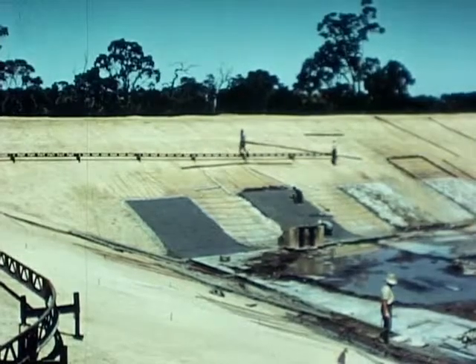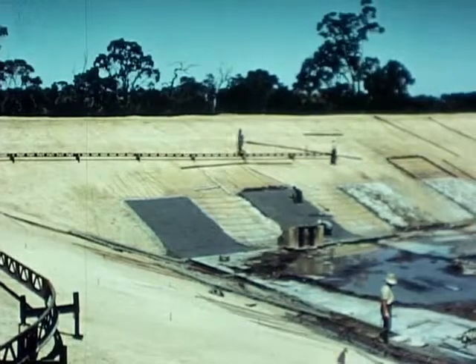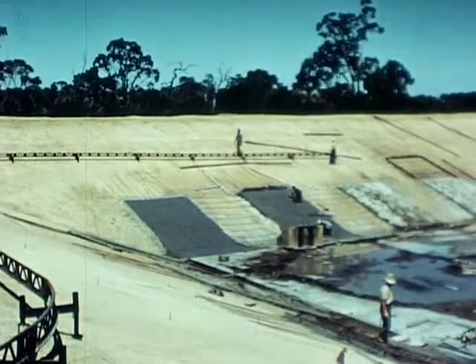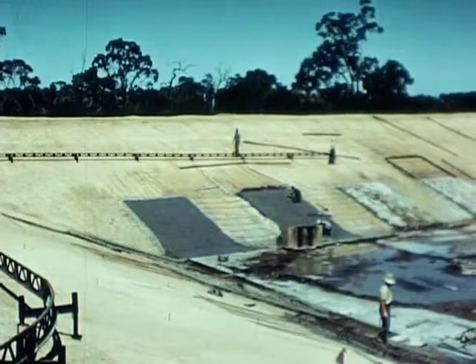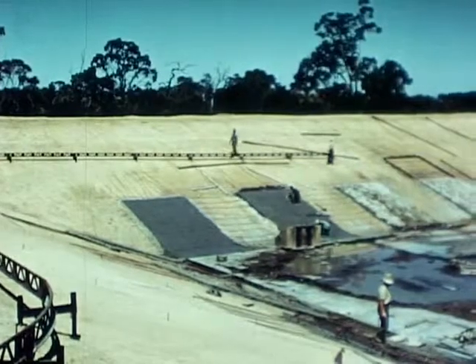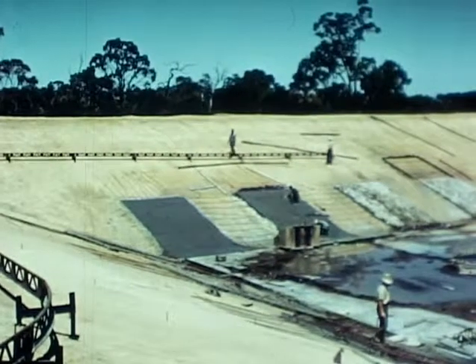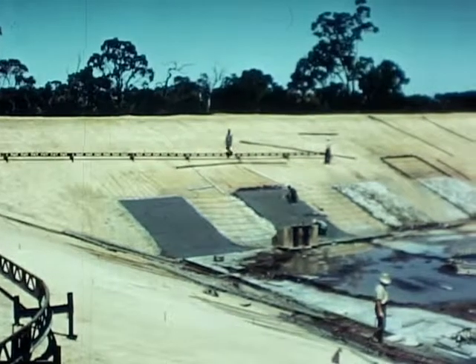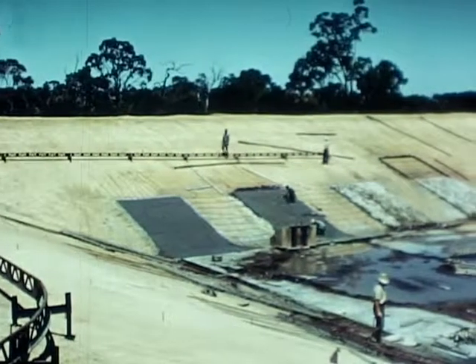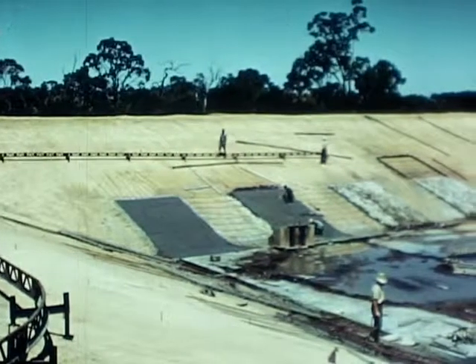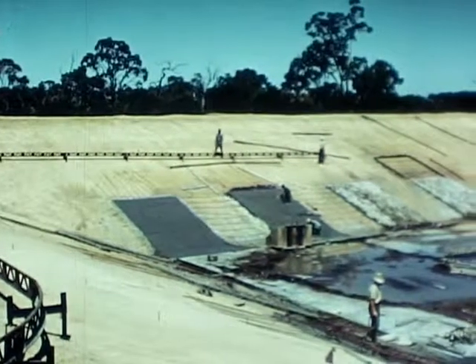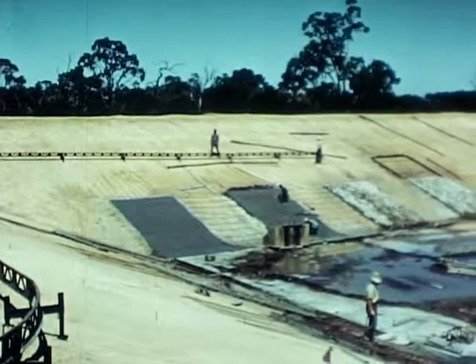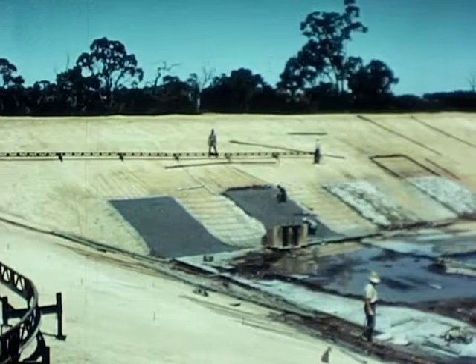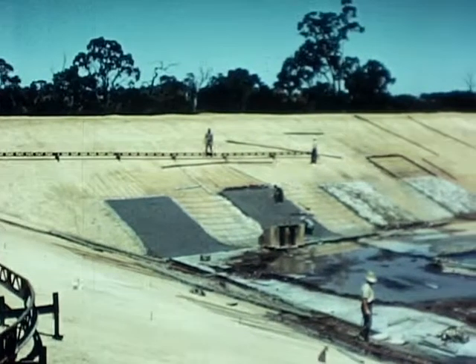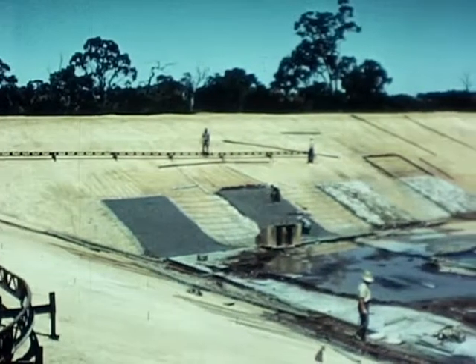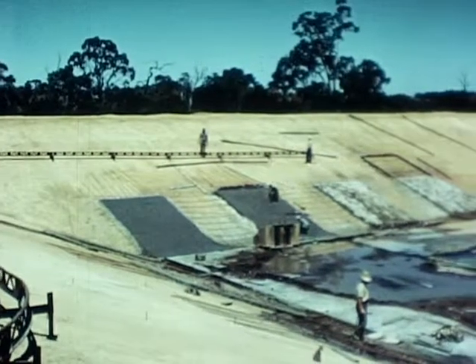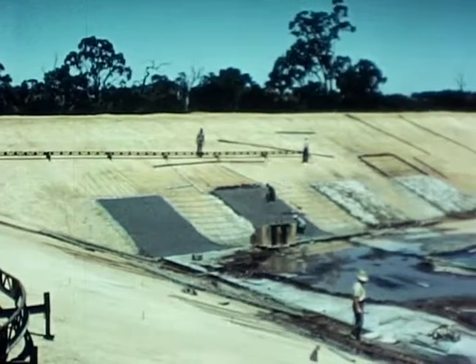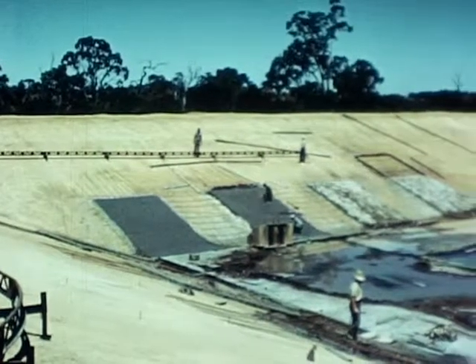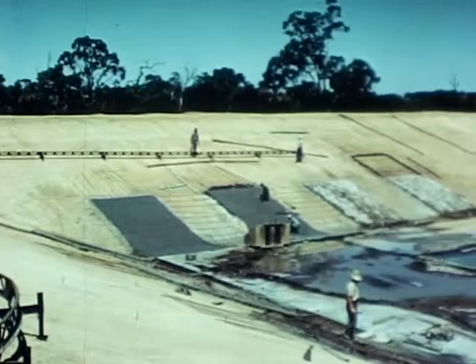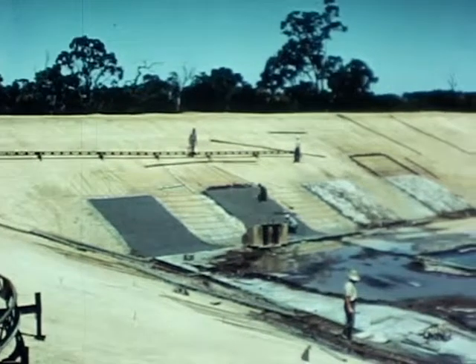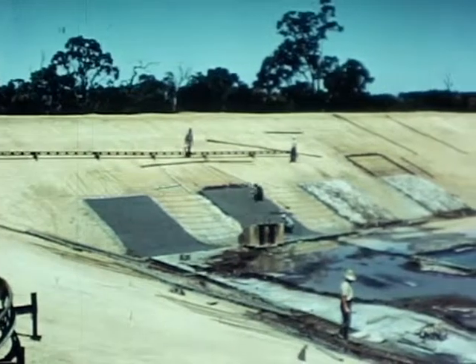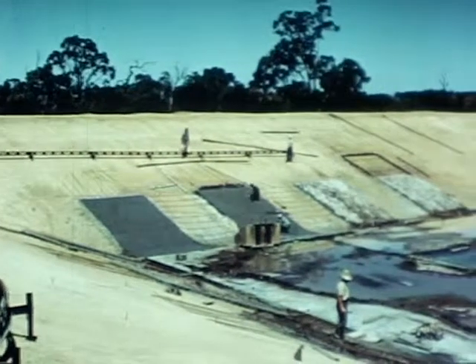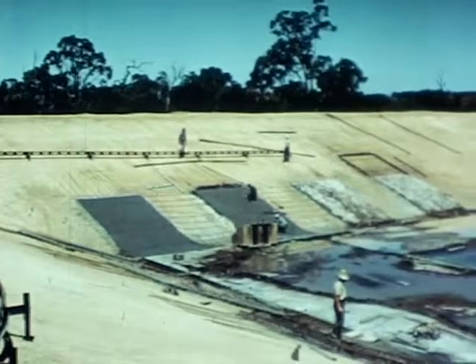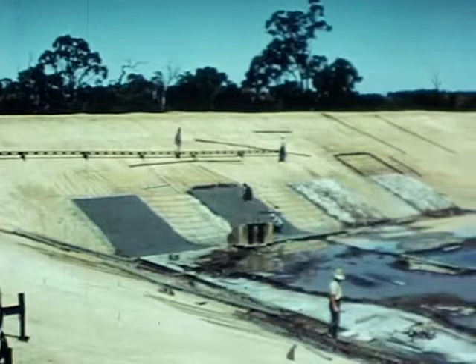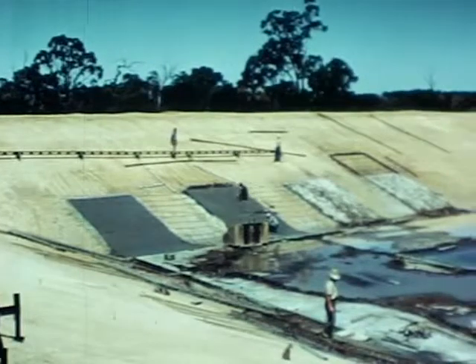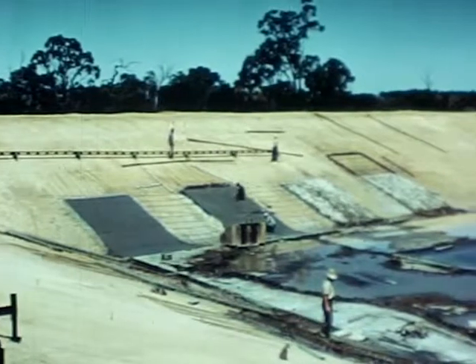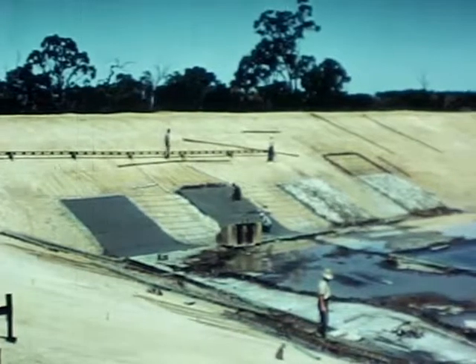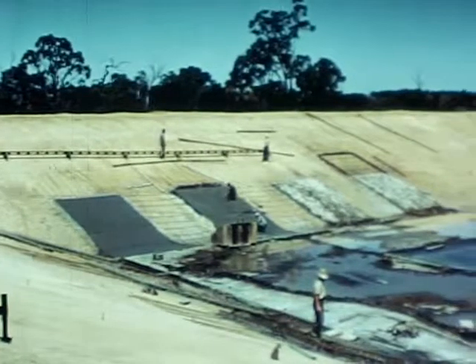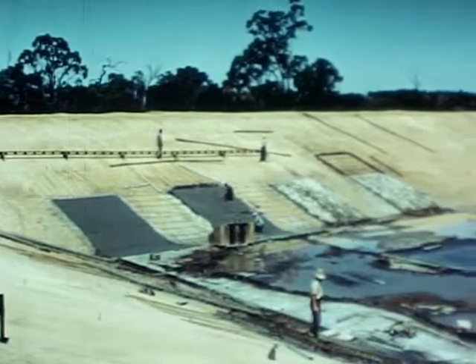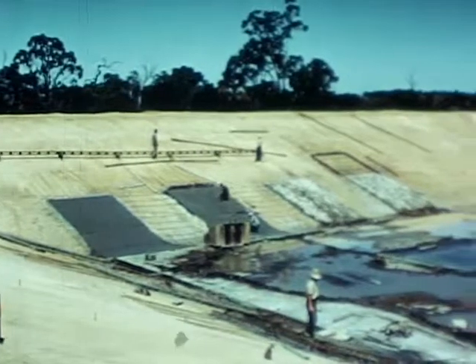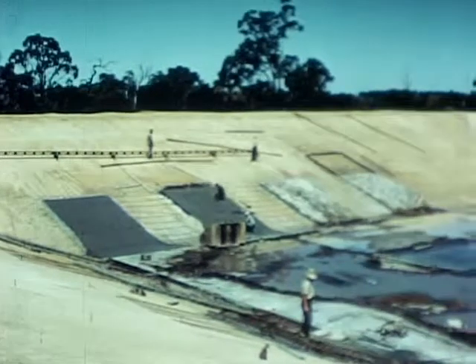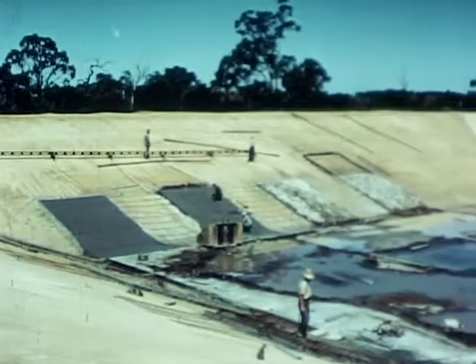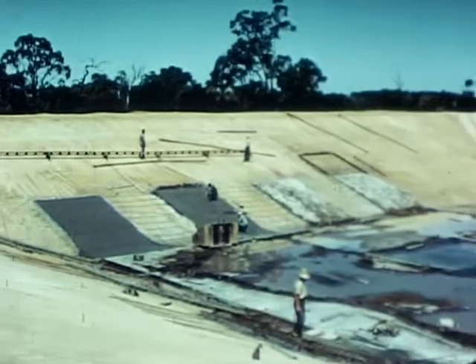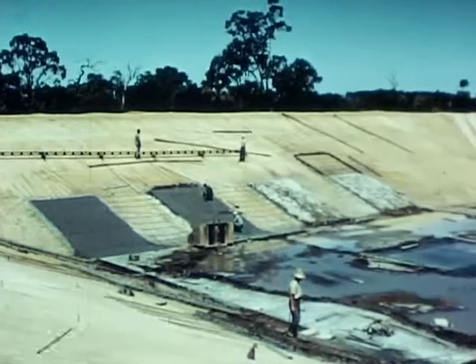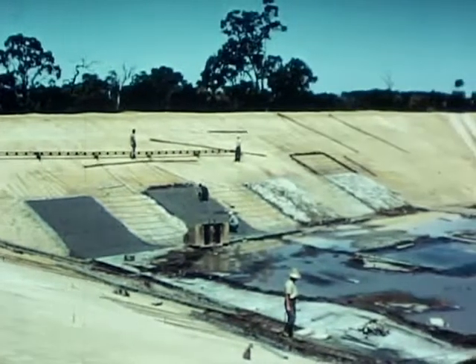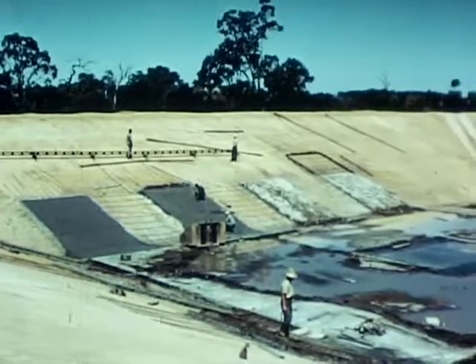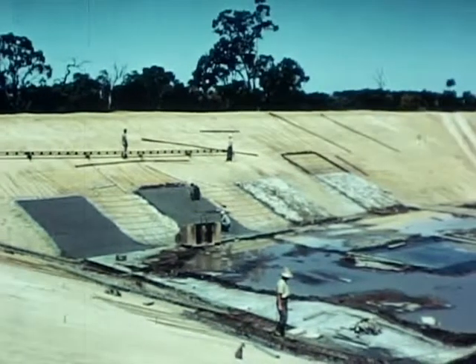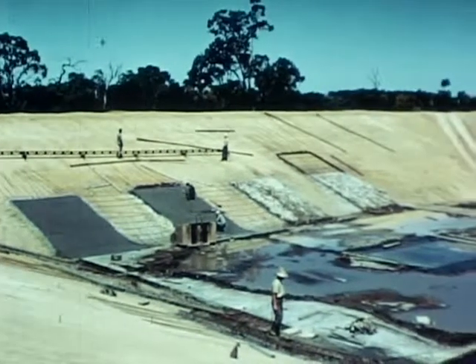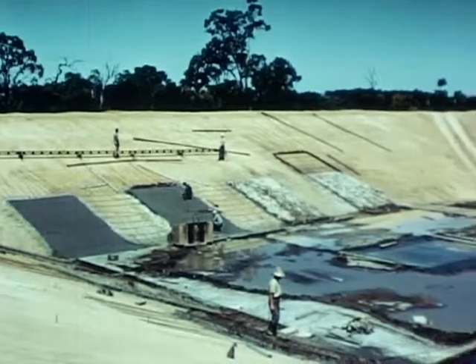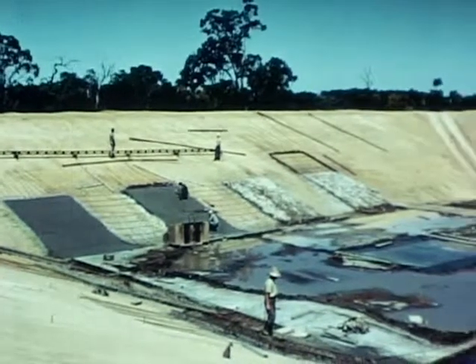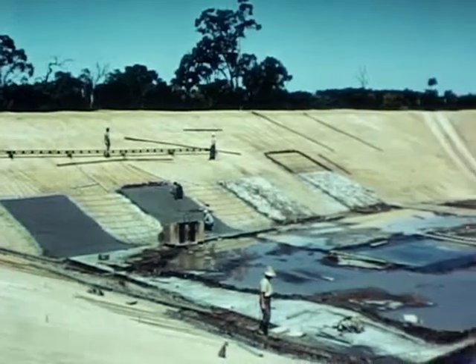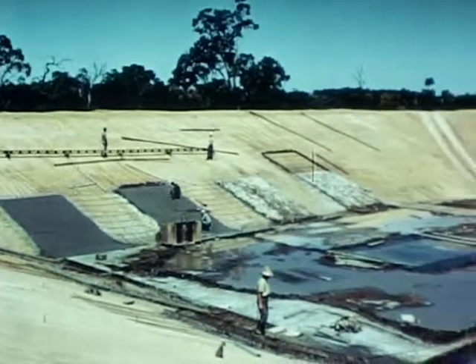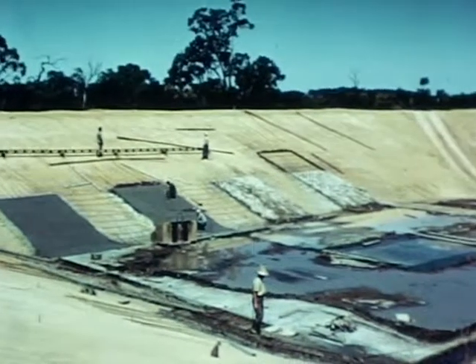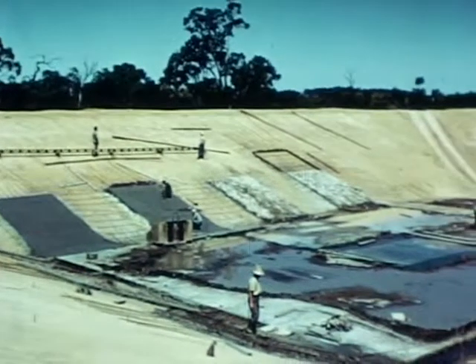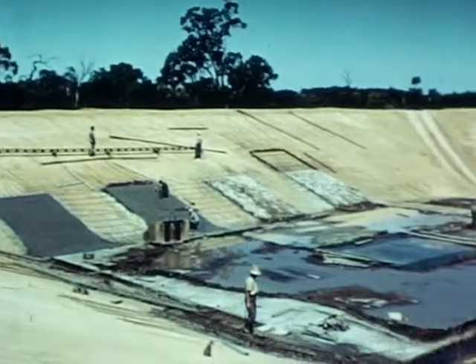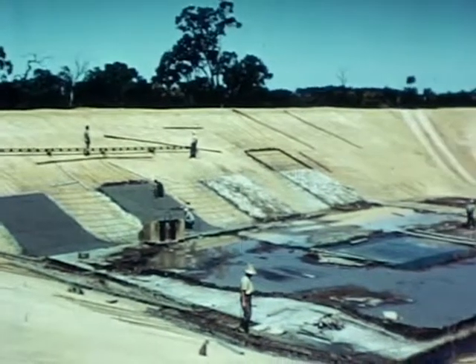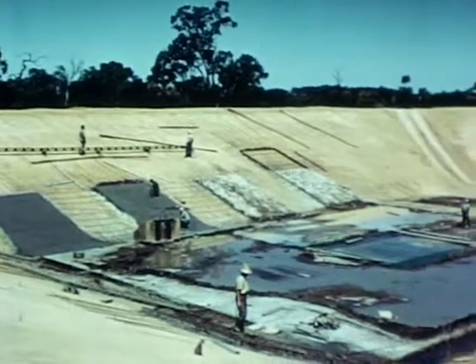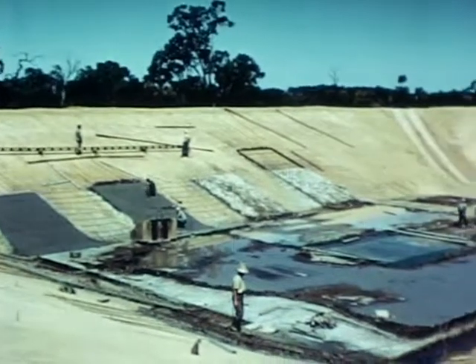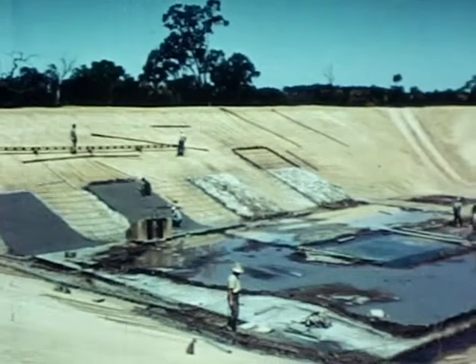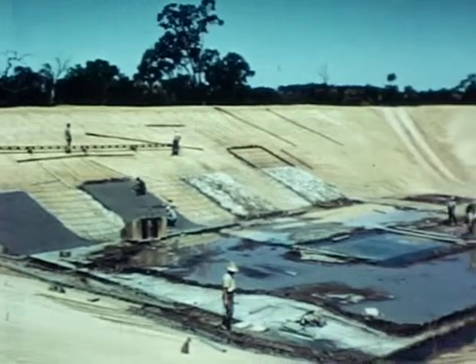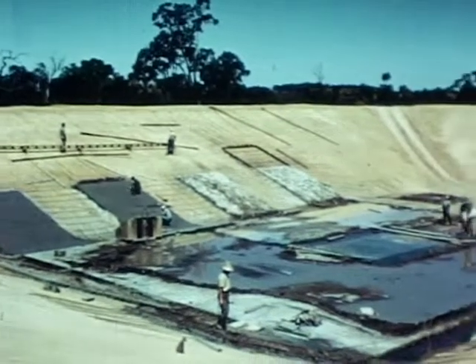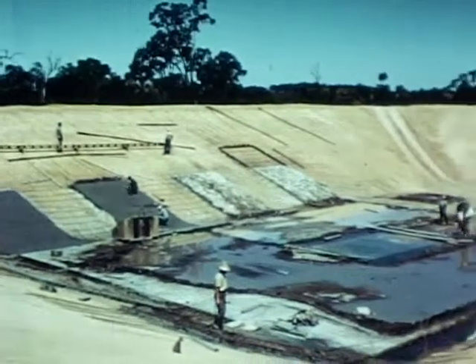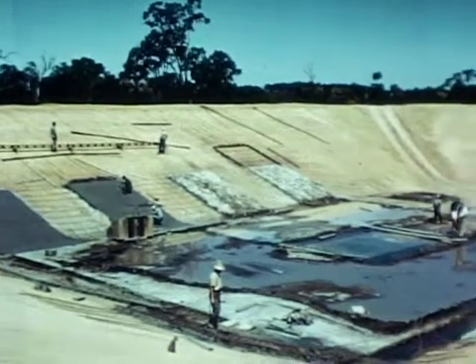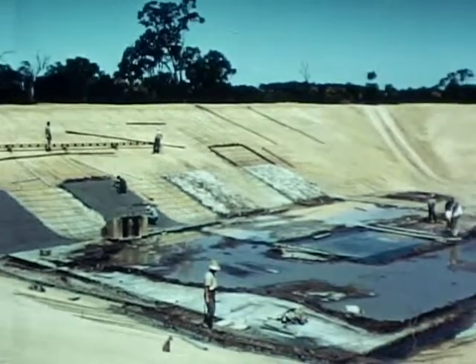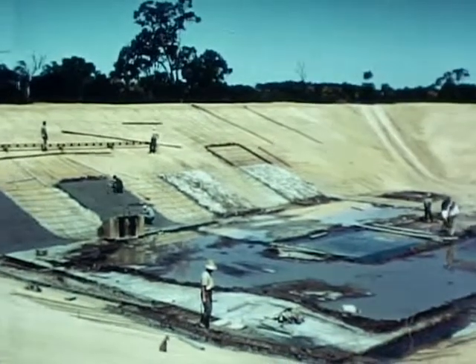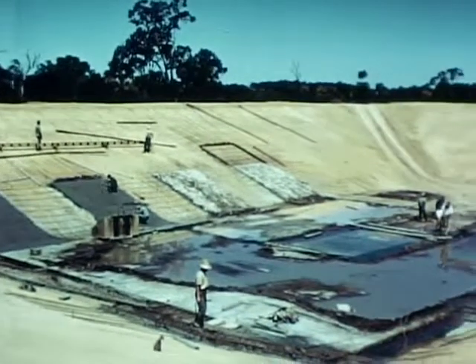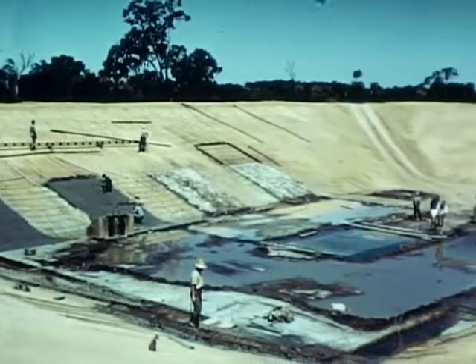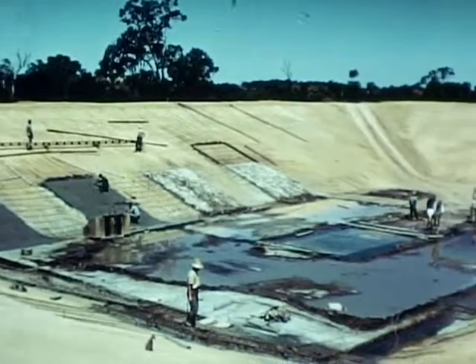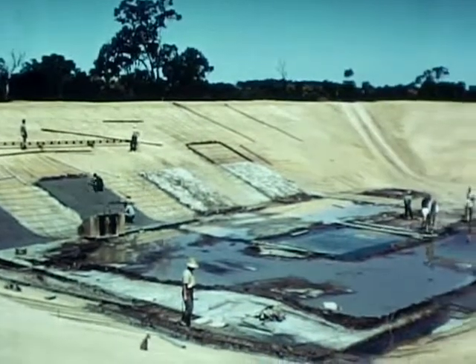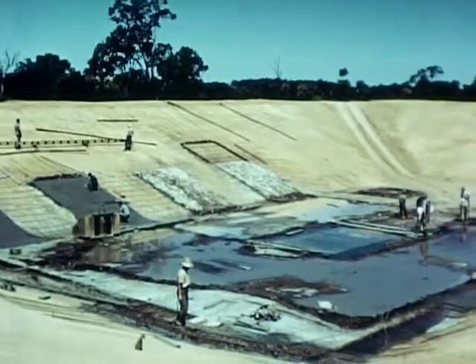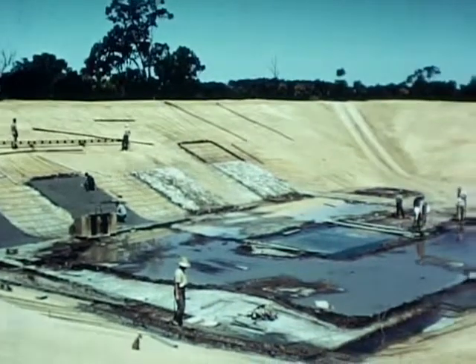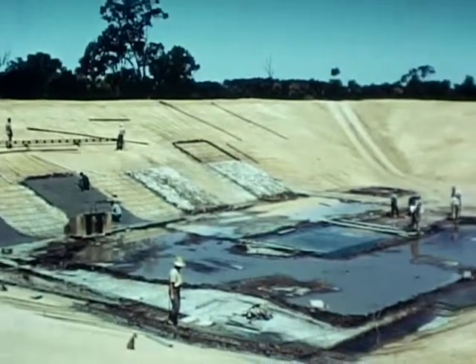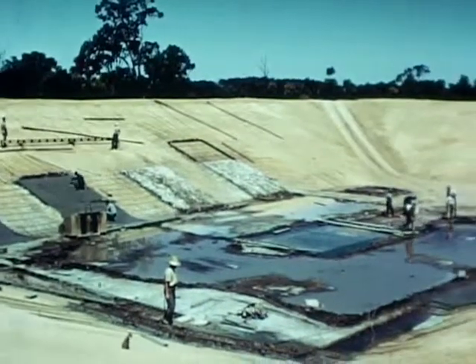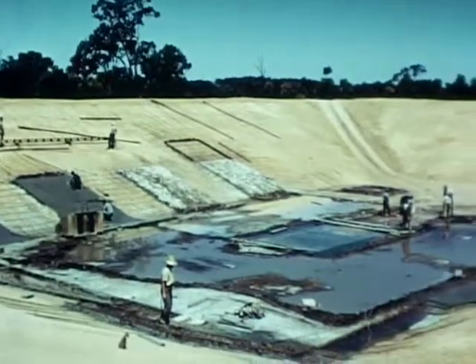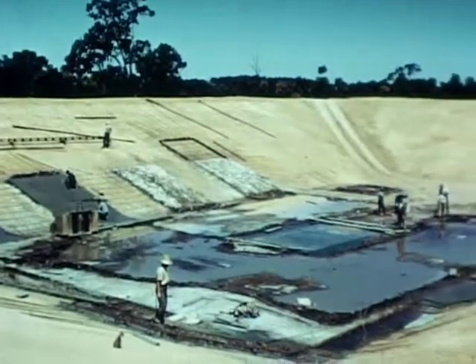Principal works included the construction of service tanks, which are usually concrete based, used to preserve the clarity of the water.